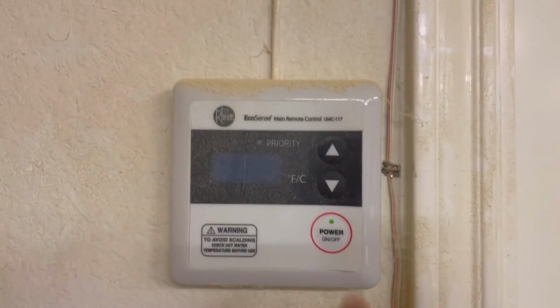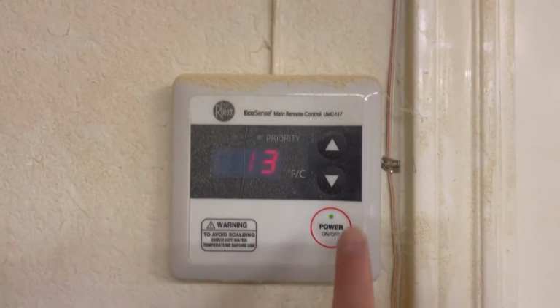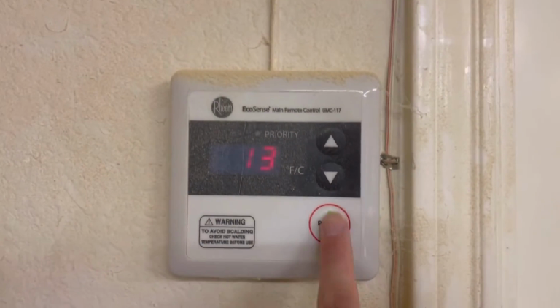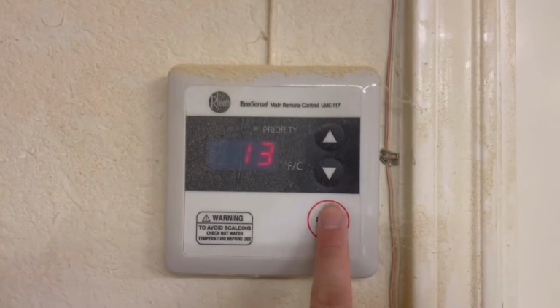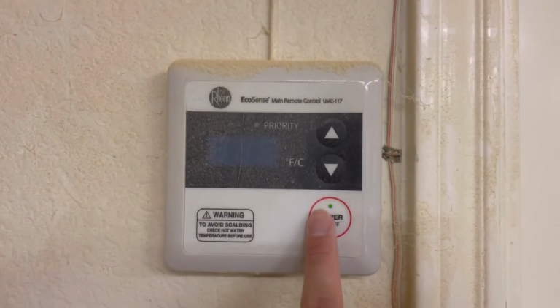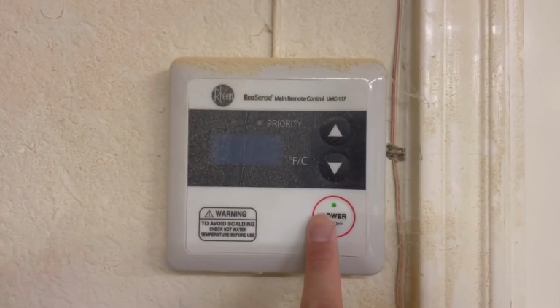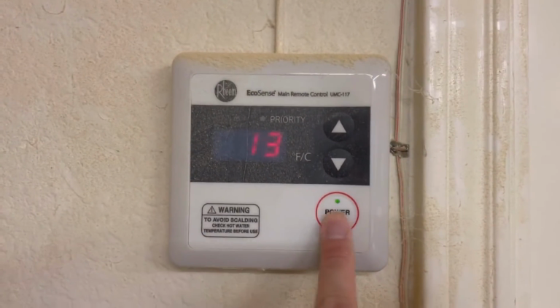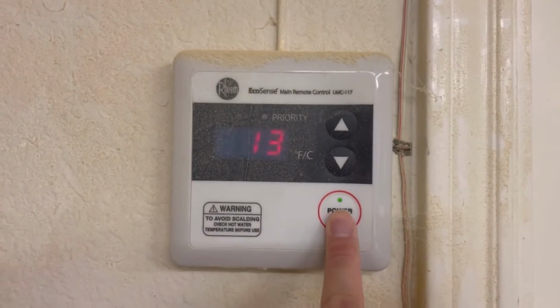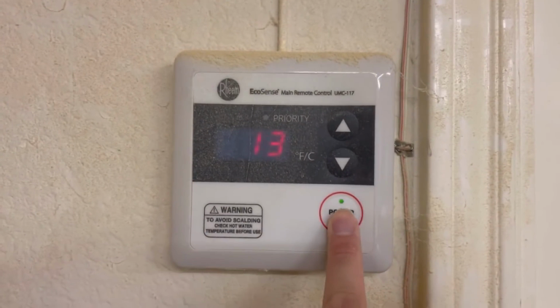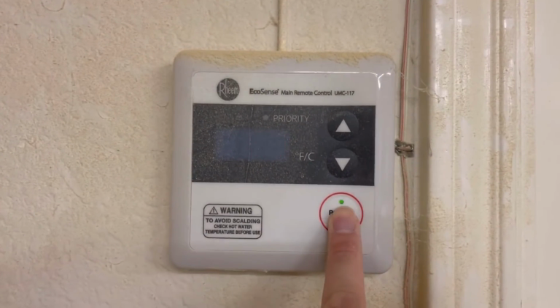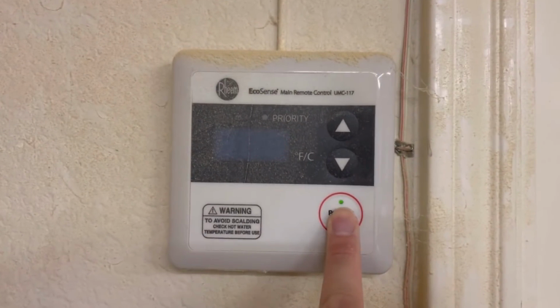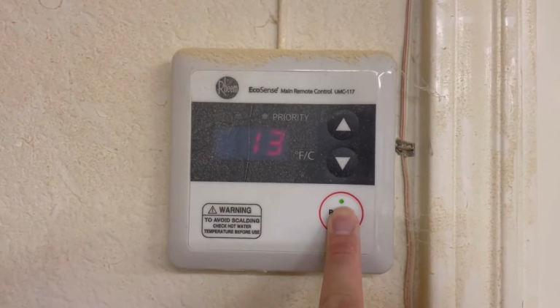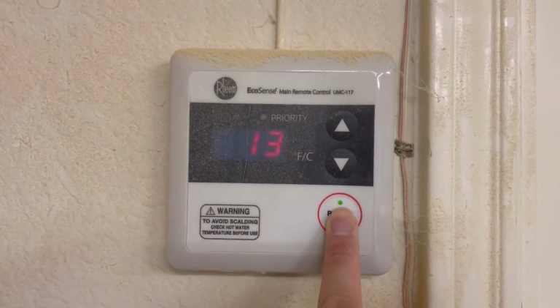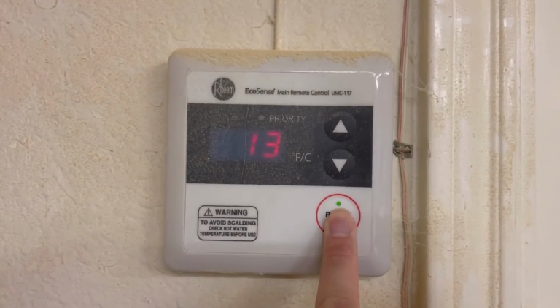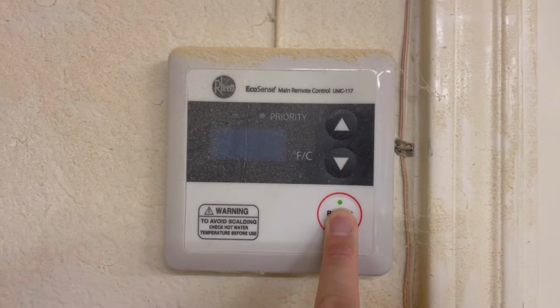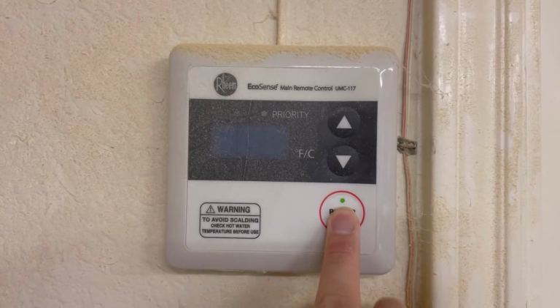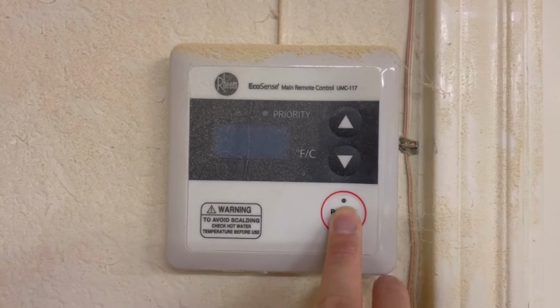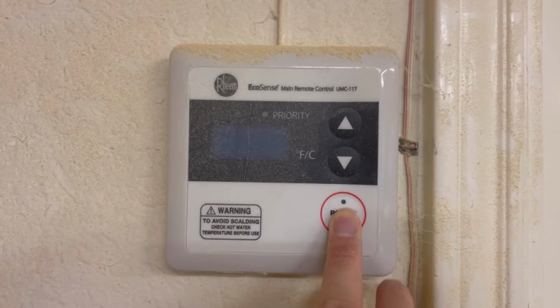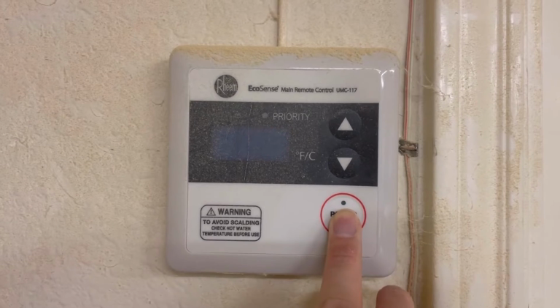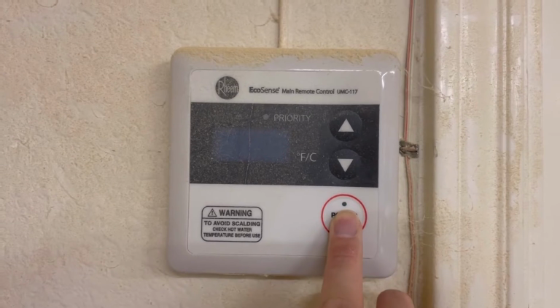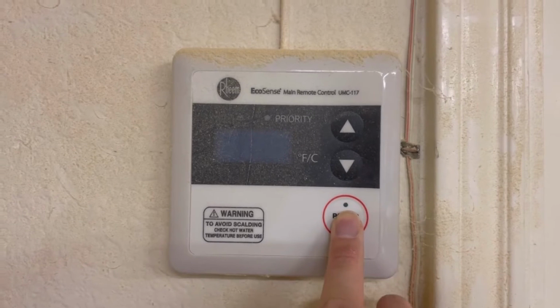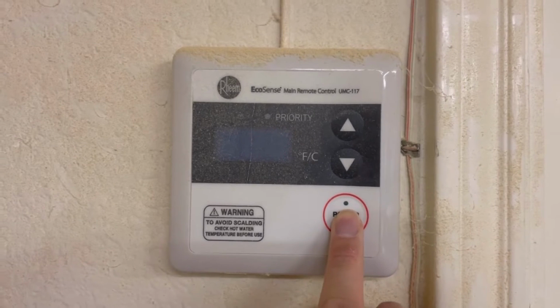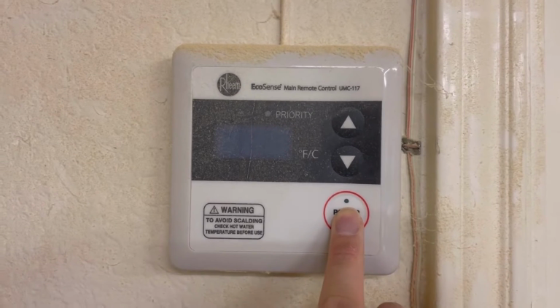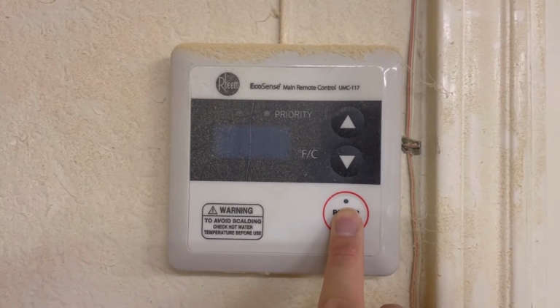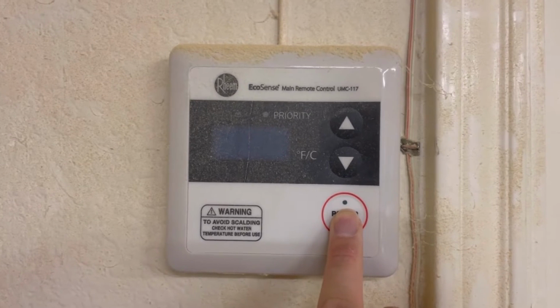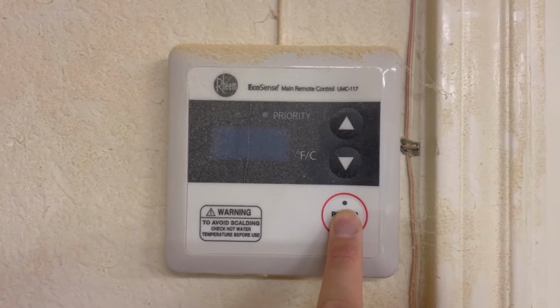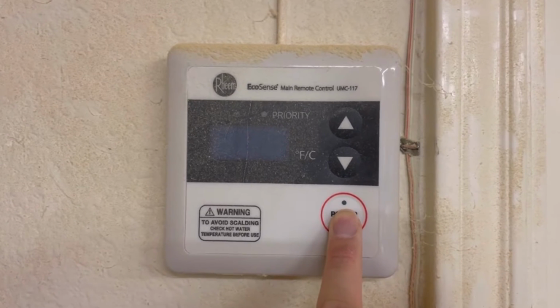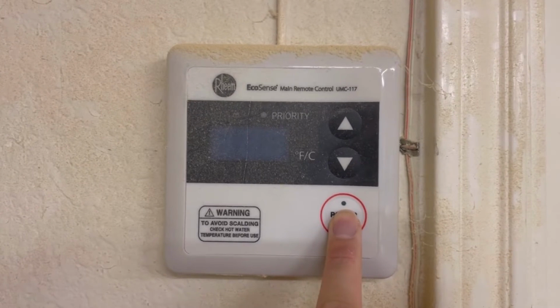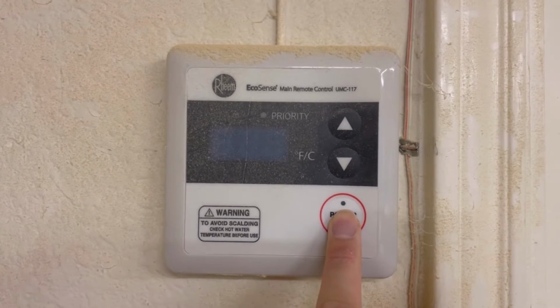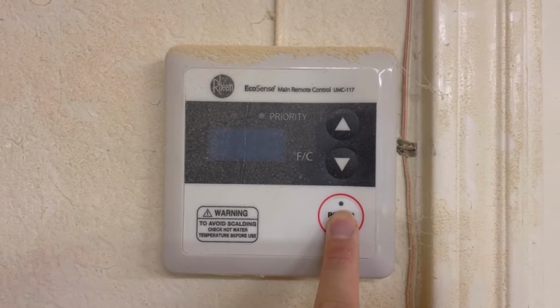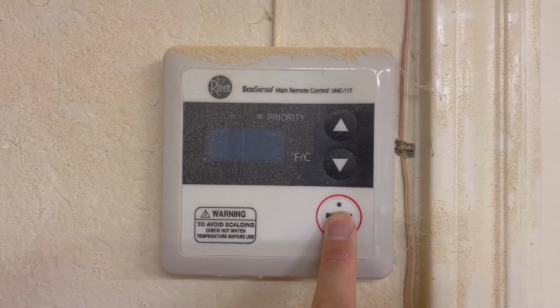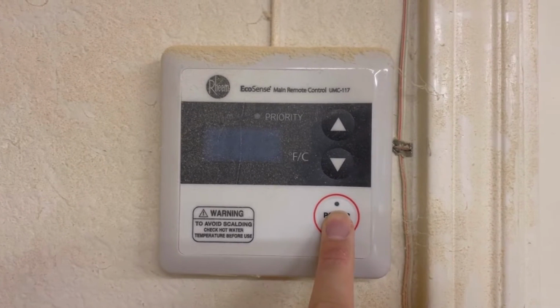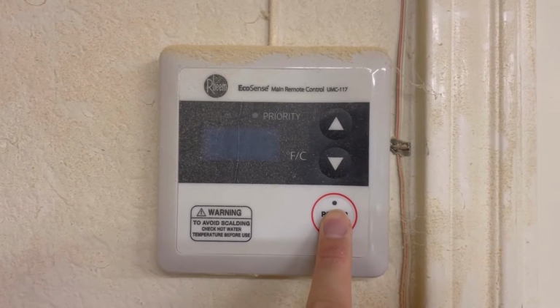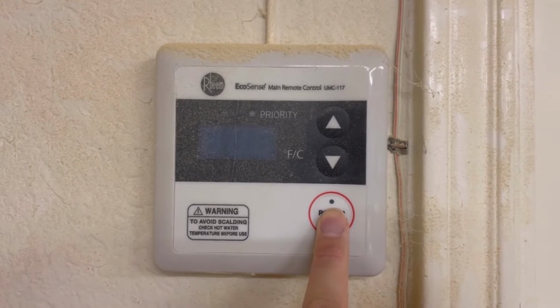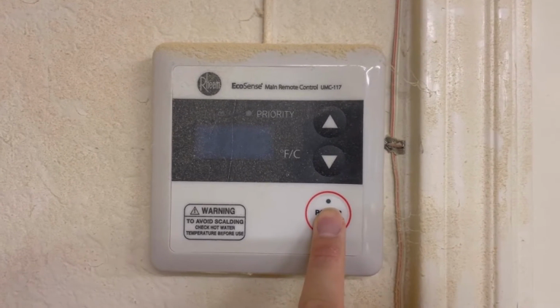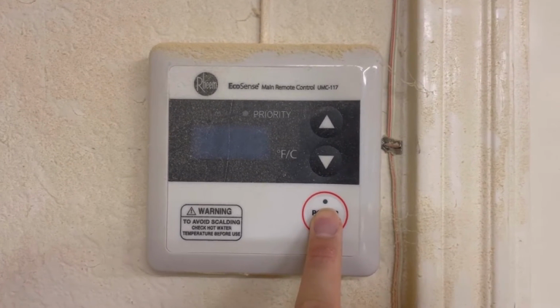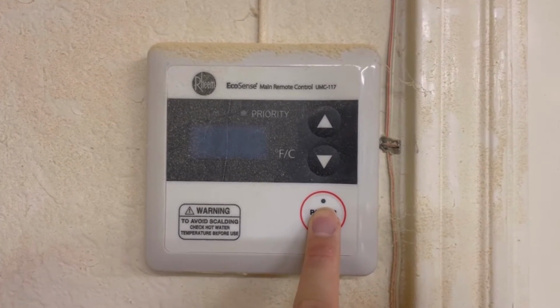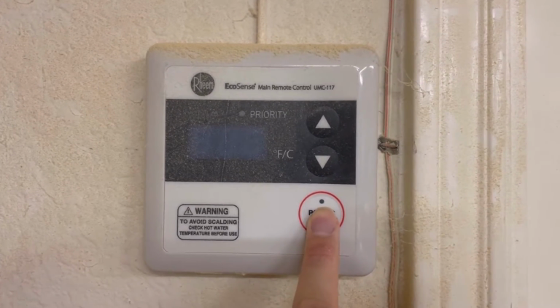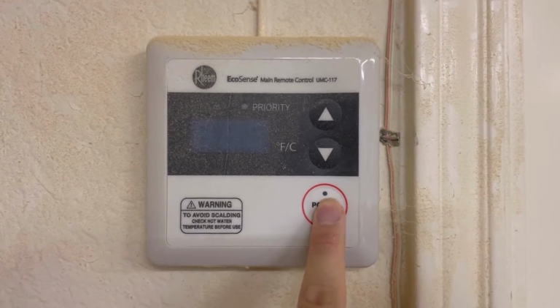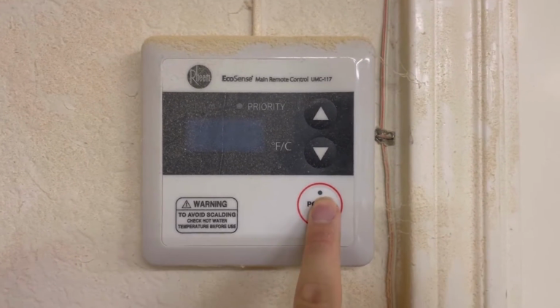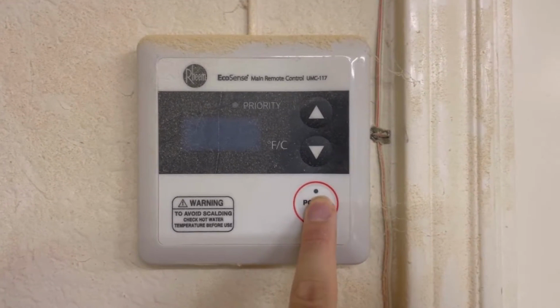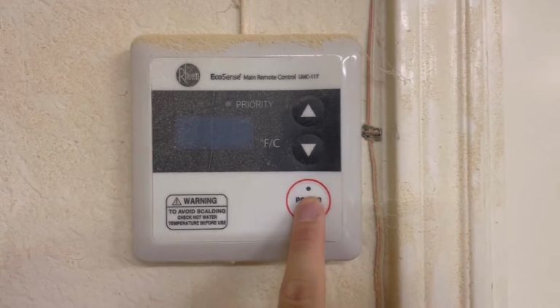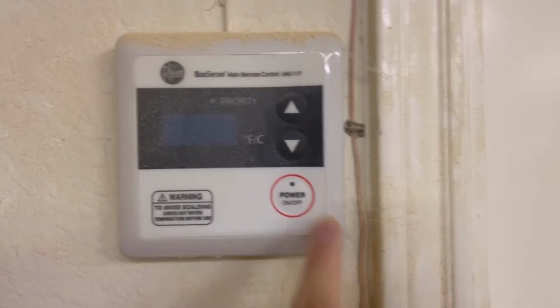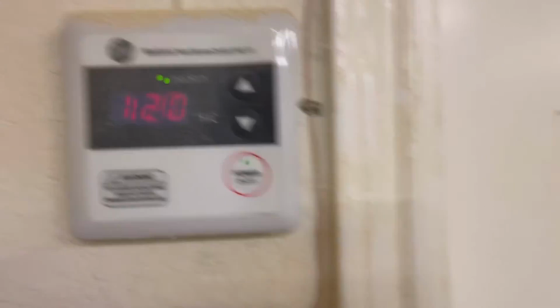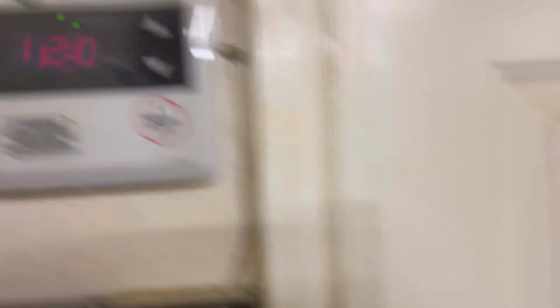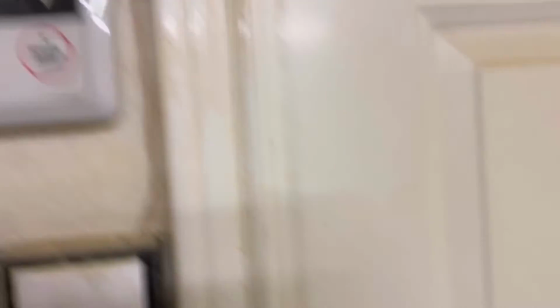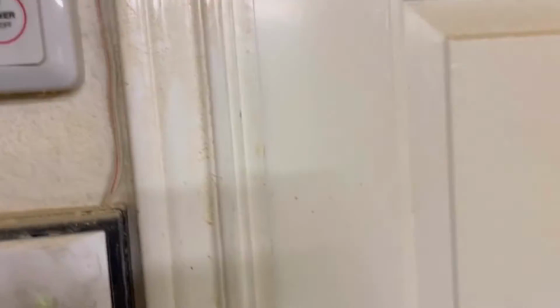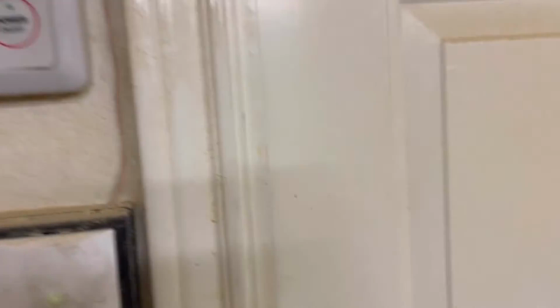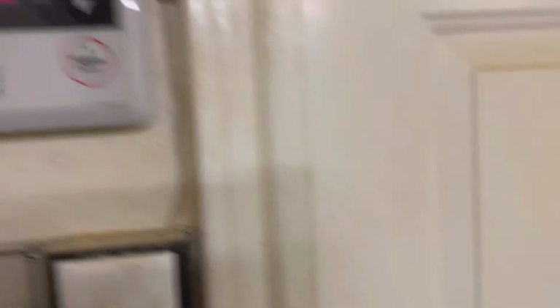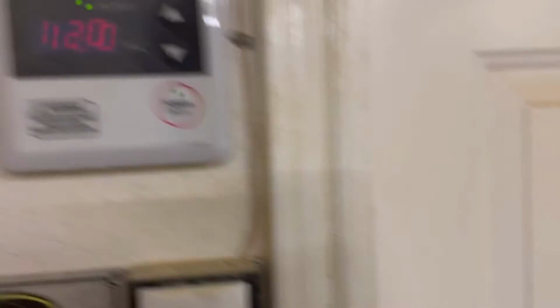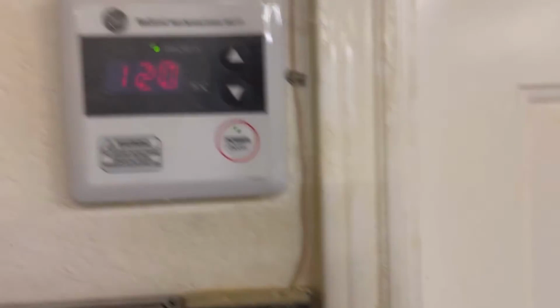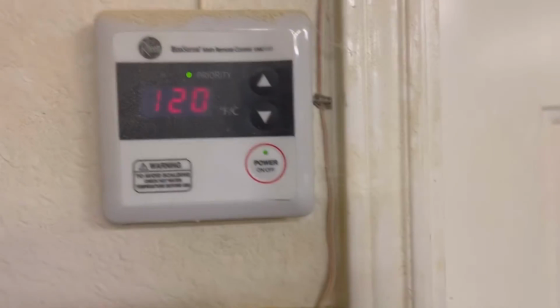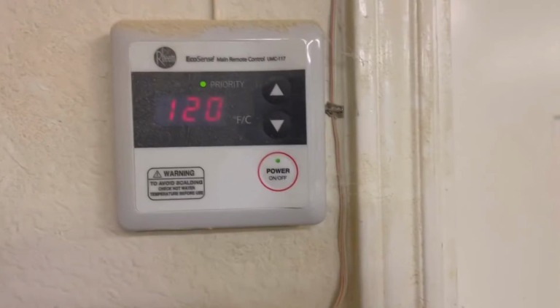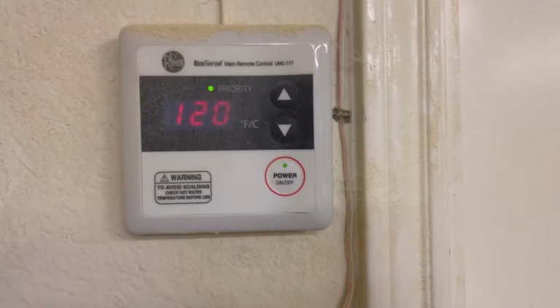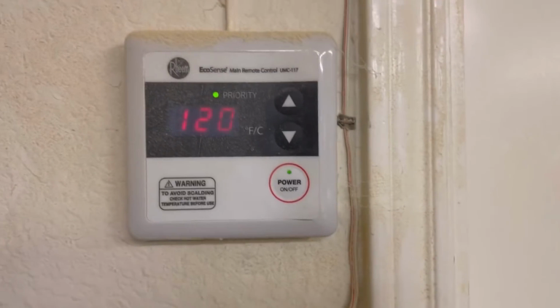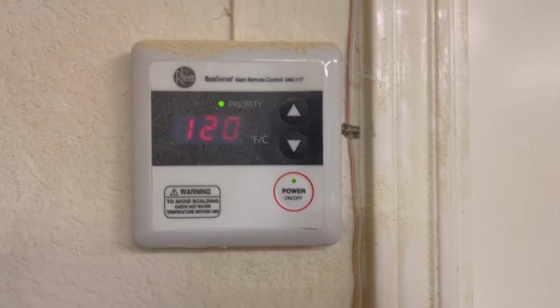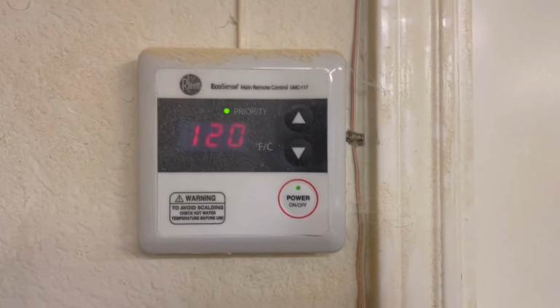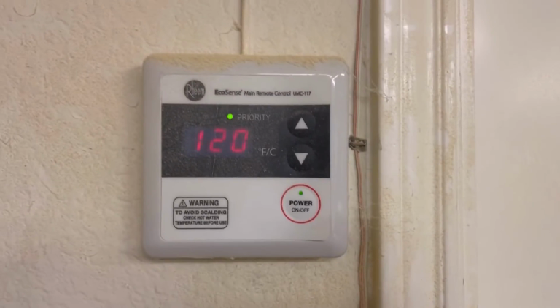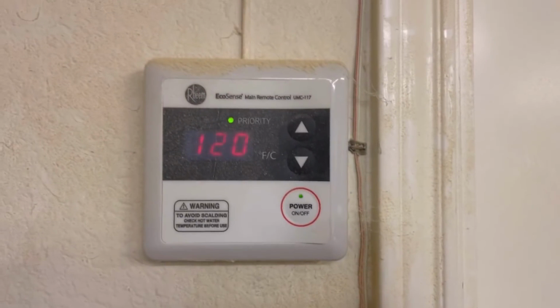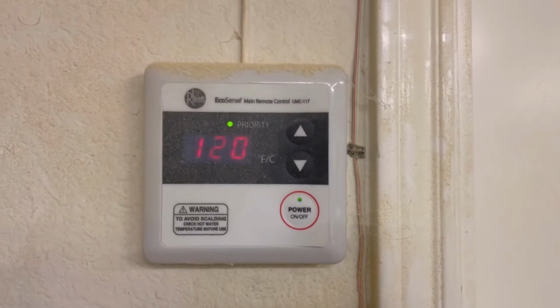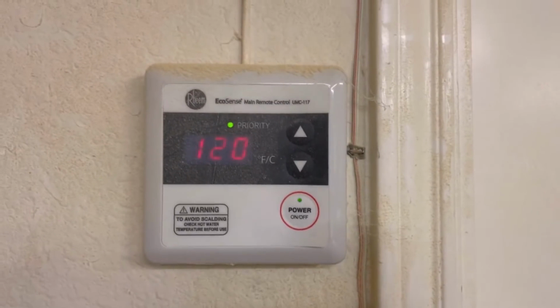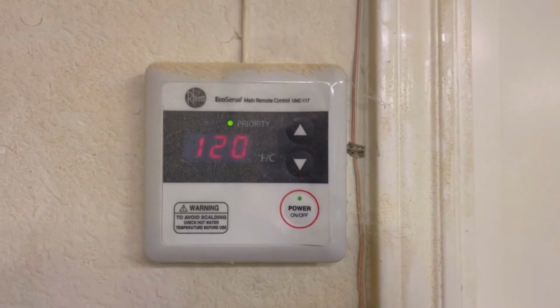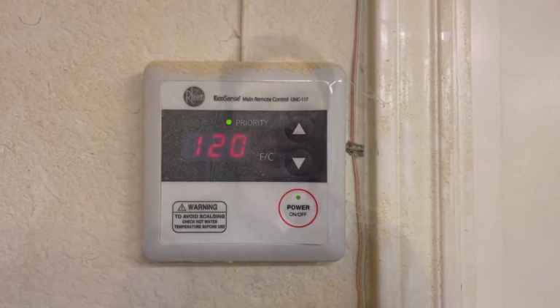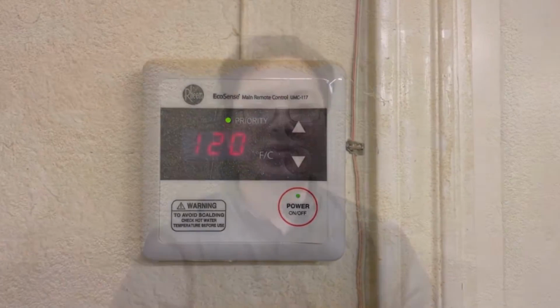A temporary fix was to turn off the water, turn off the heater, and turn it back on. That would clear the code.